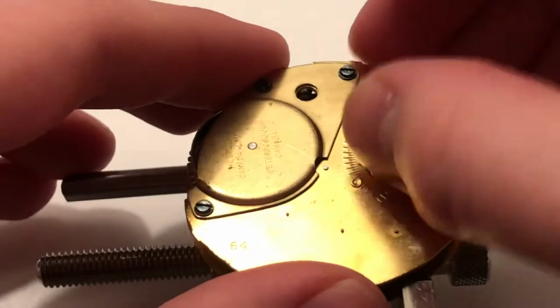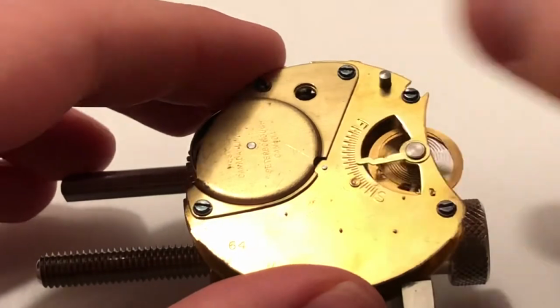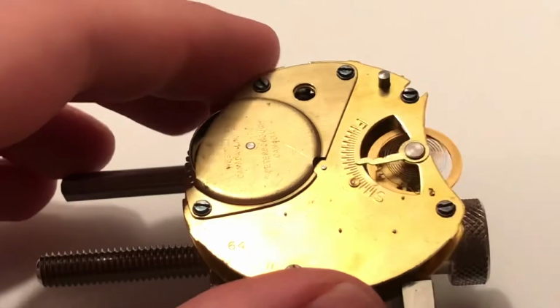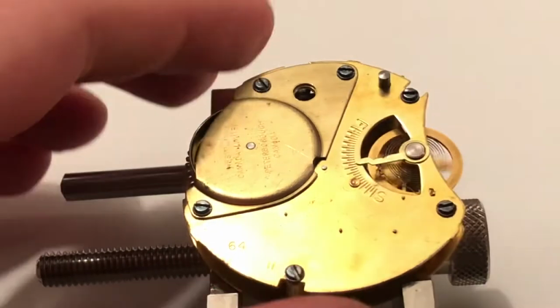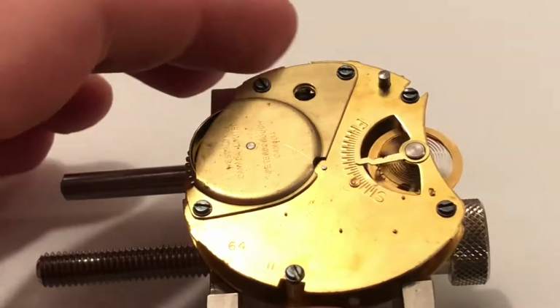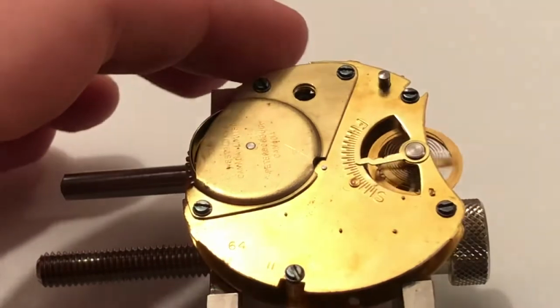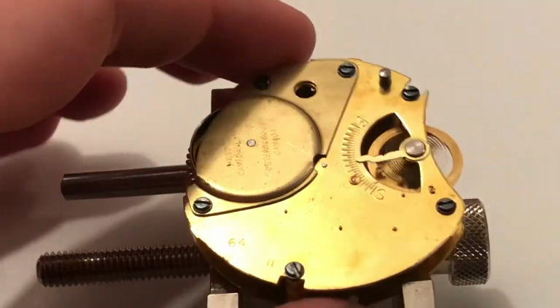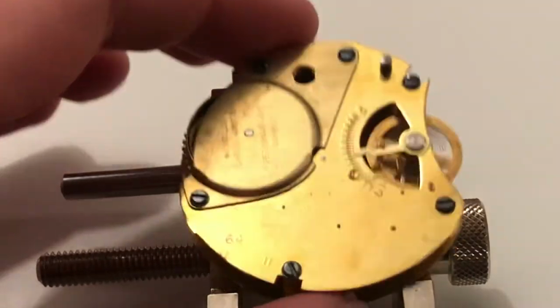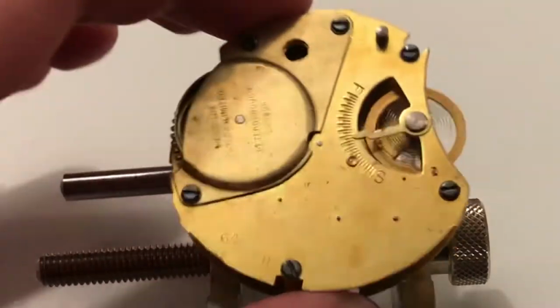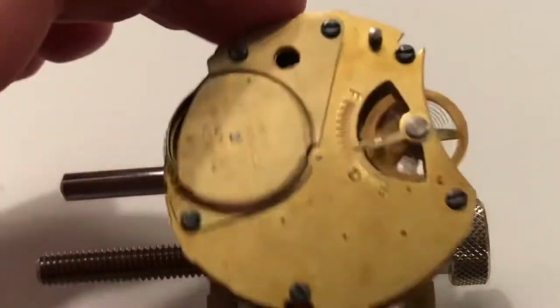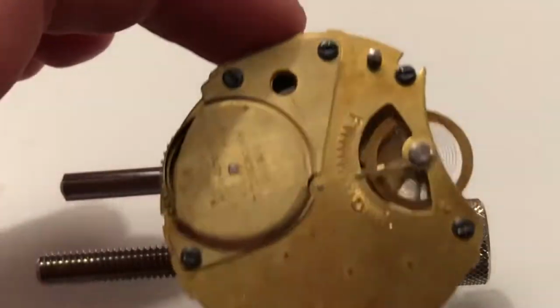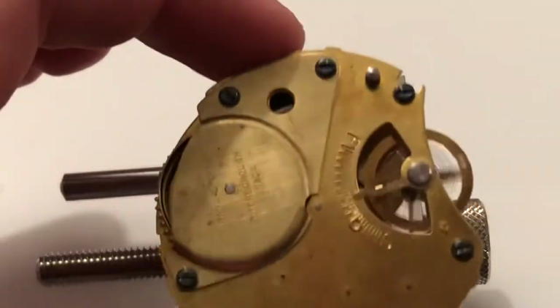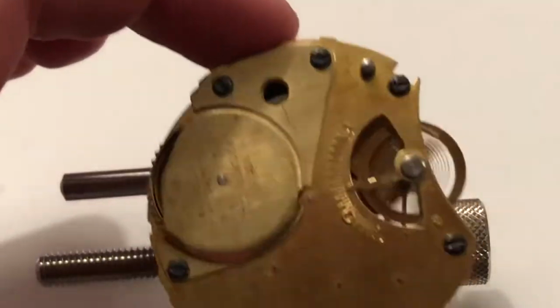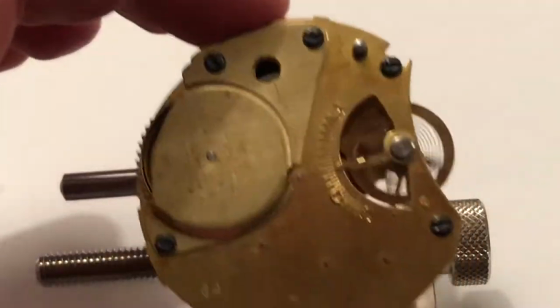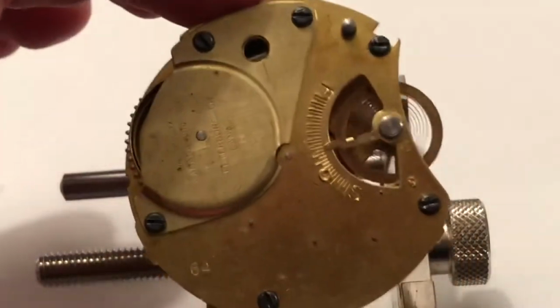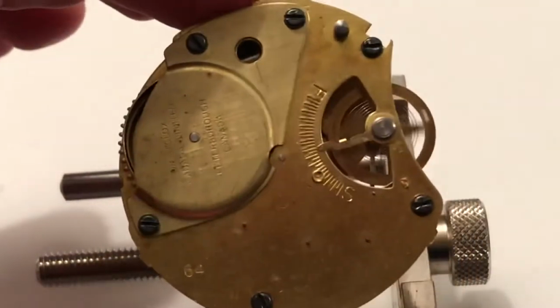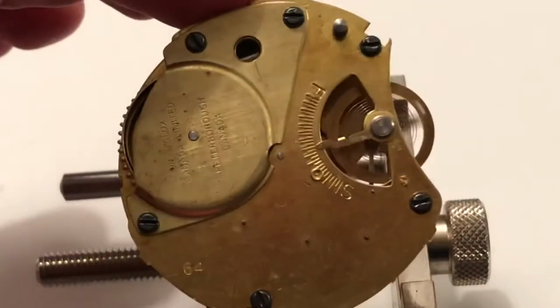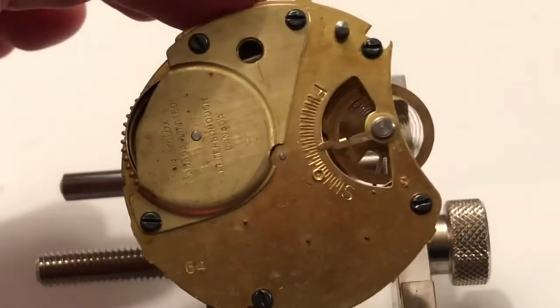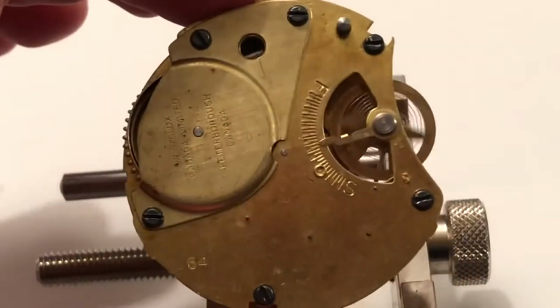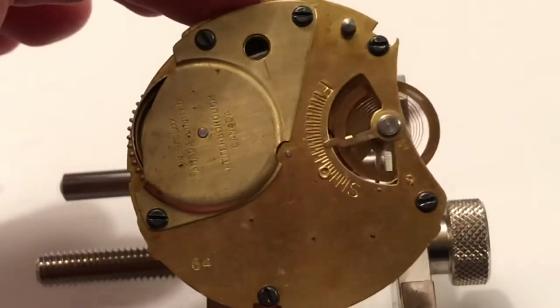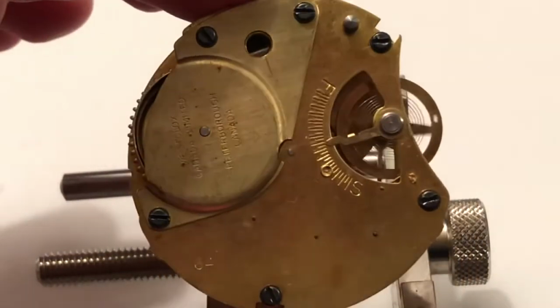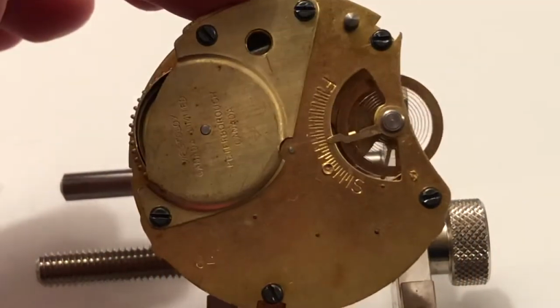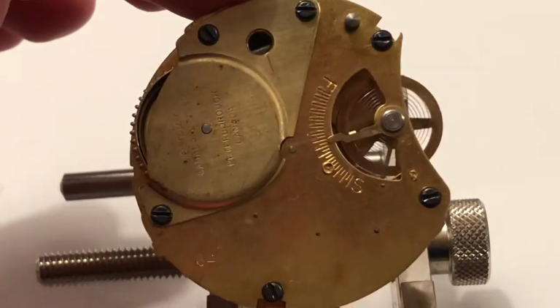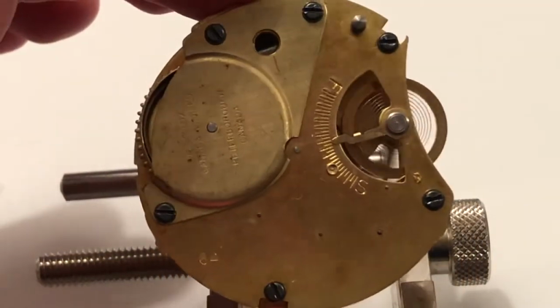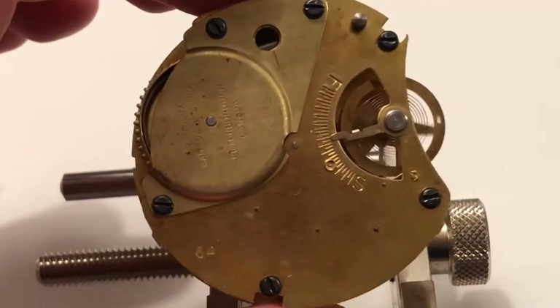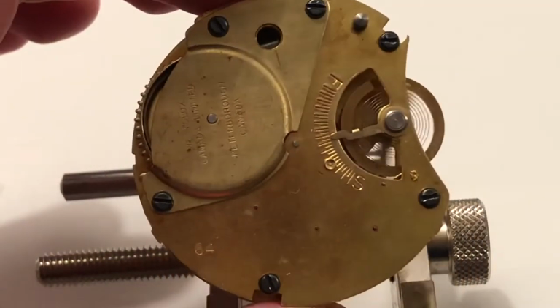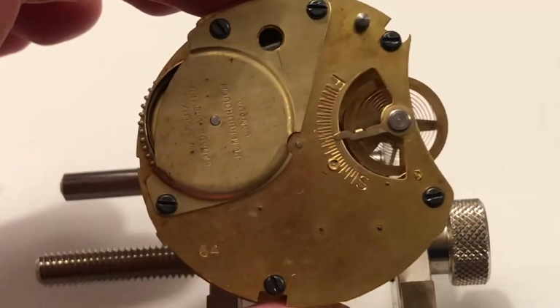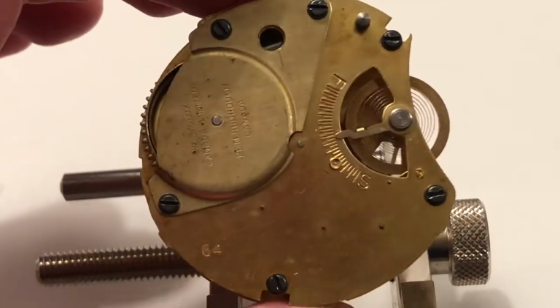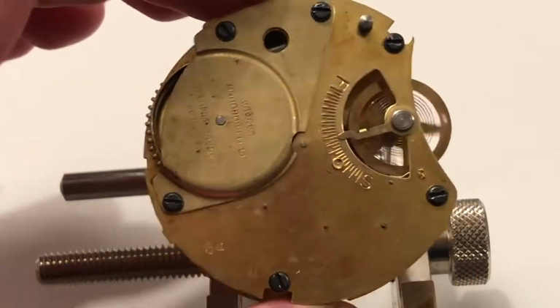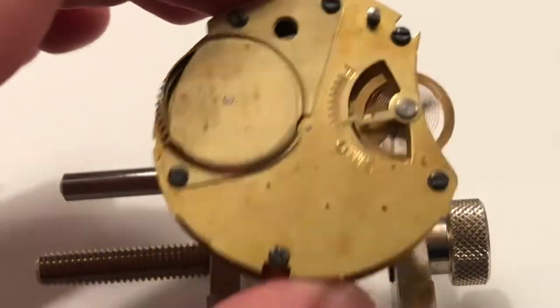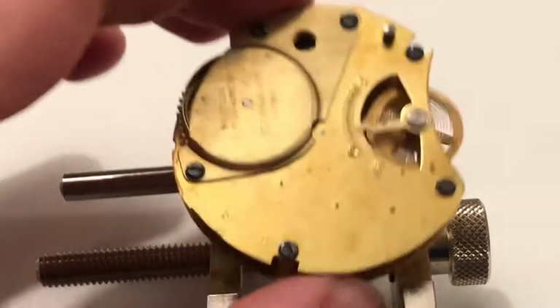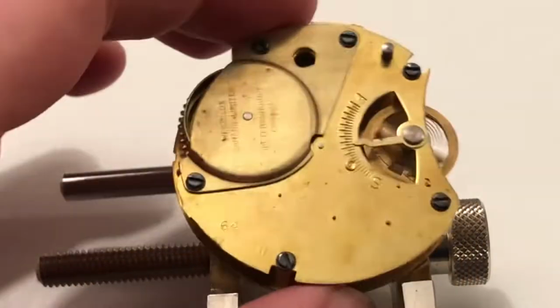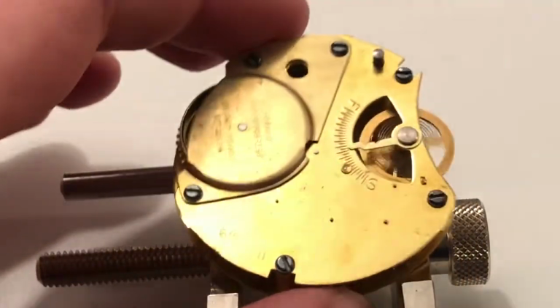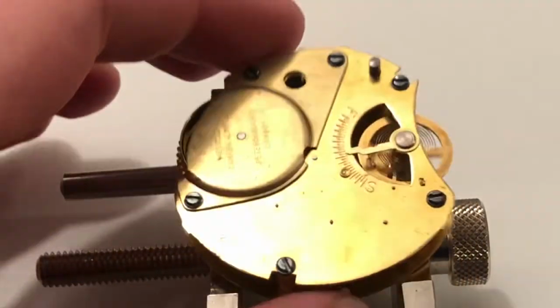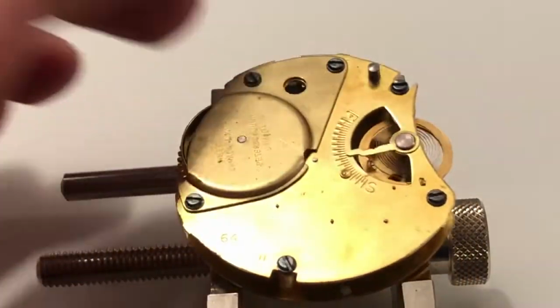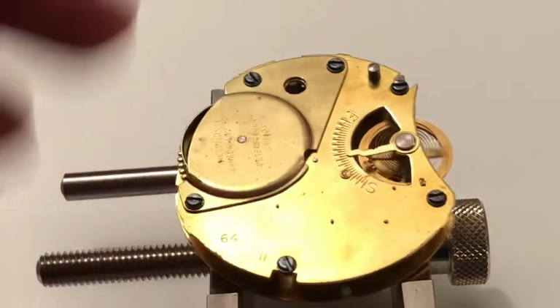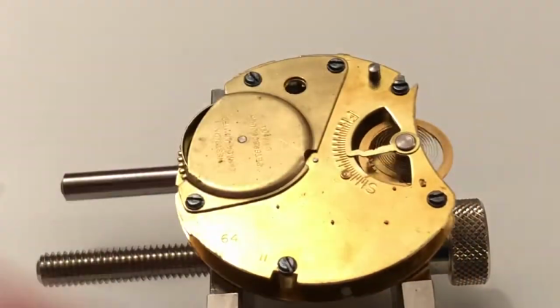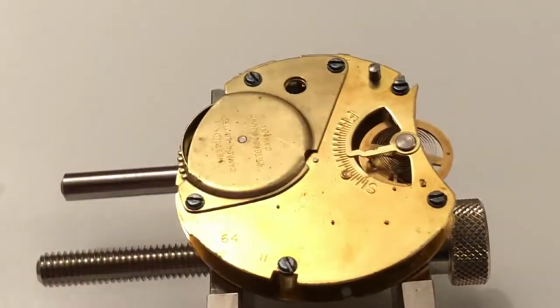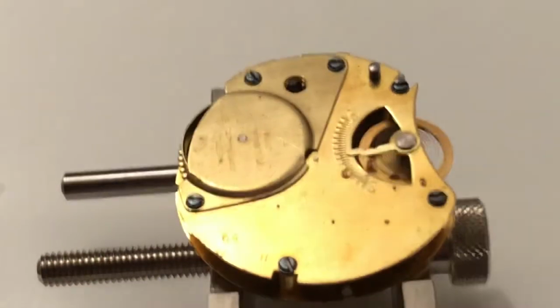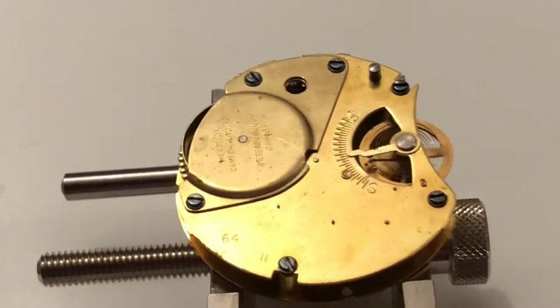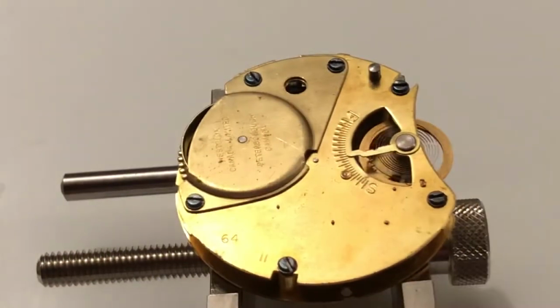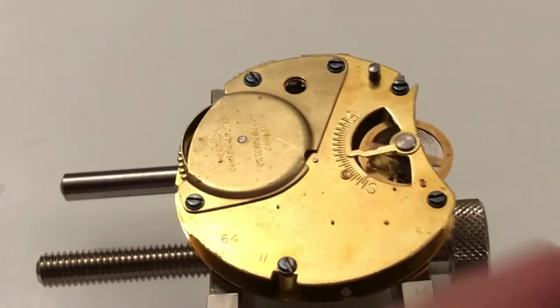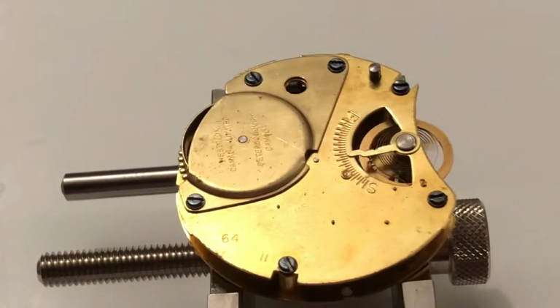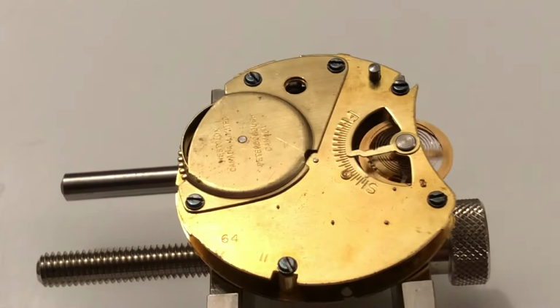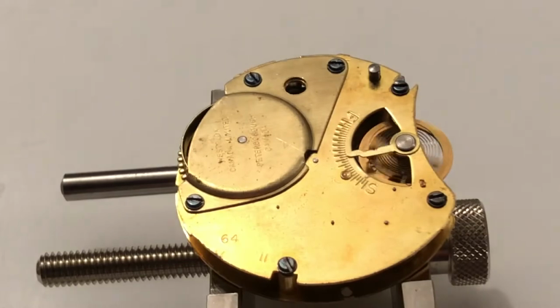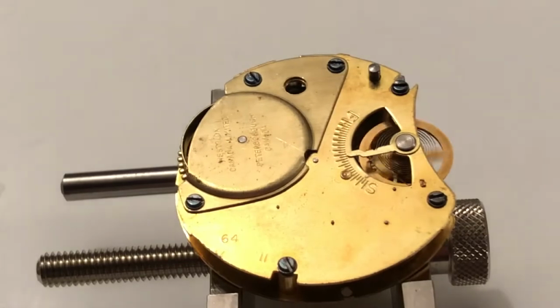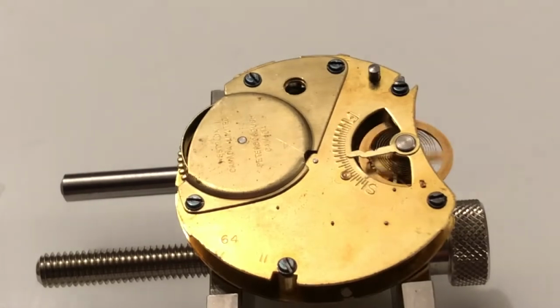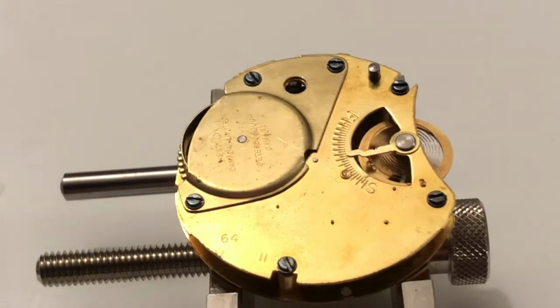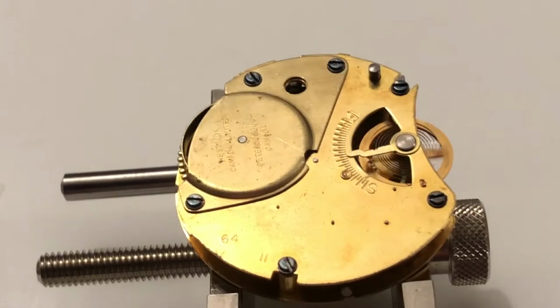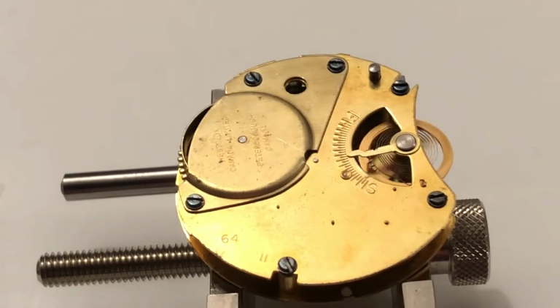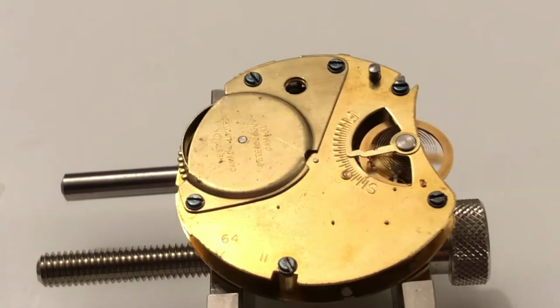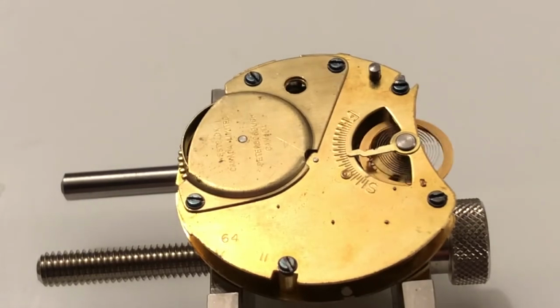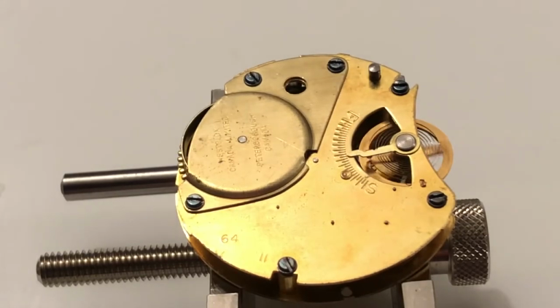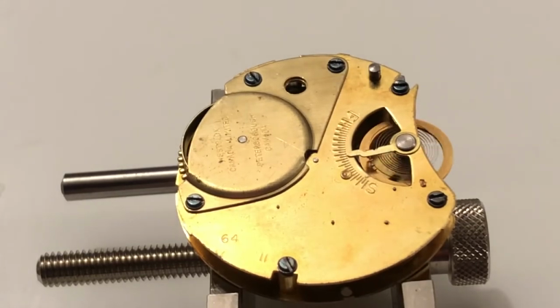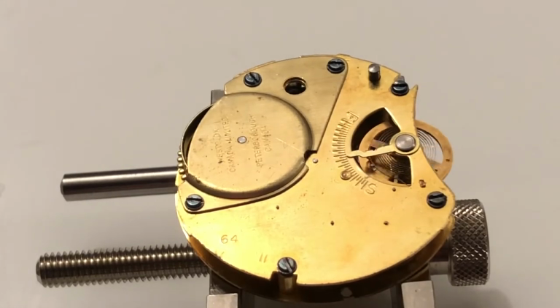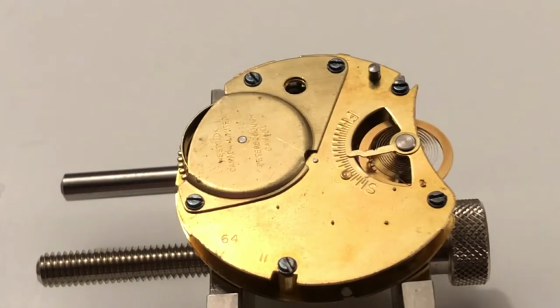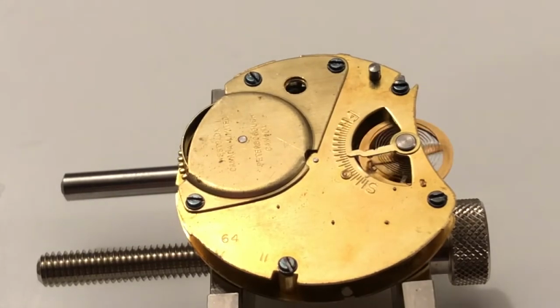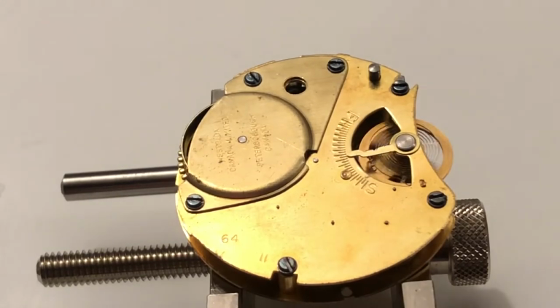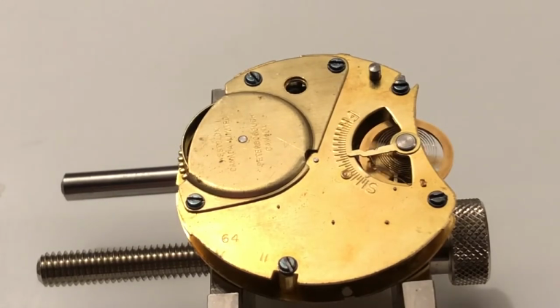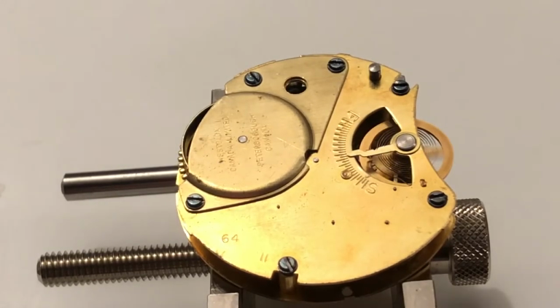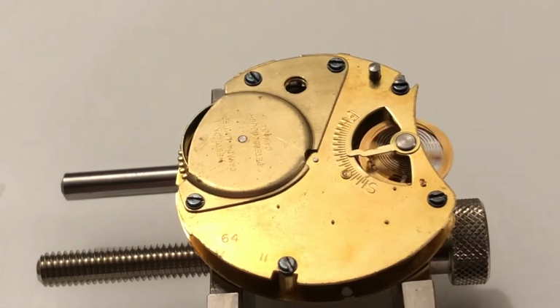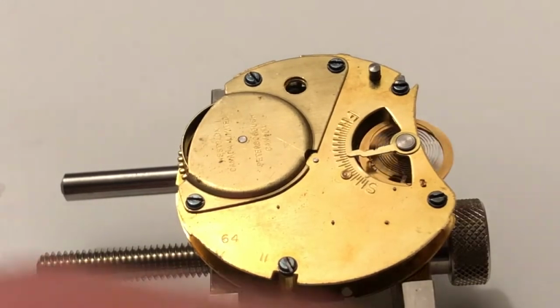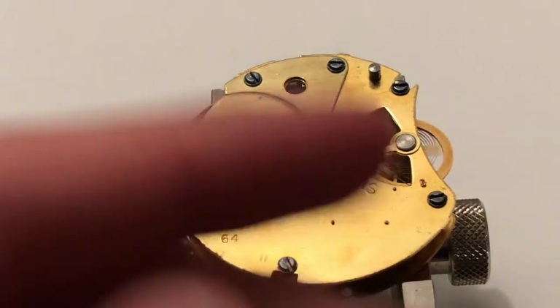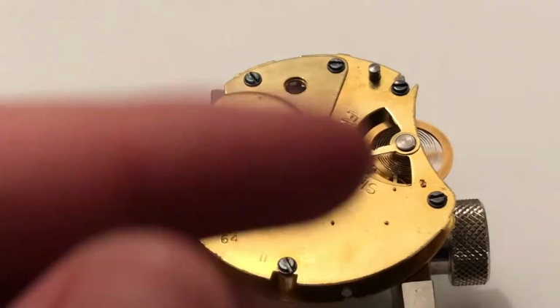We'll start this way. Crank it up like that. There we go — that's fairly good amplitude on there with no oil.